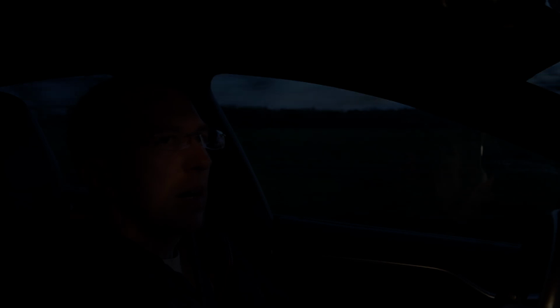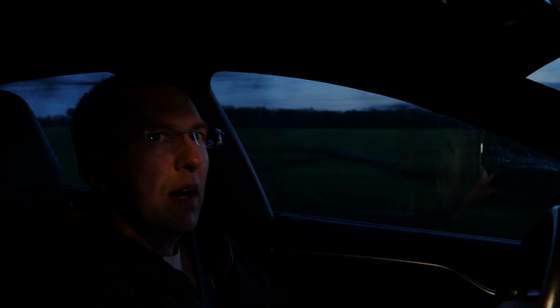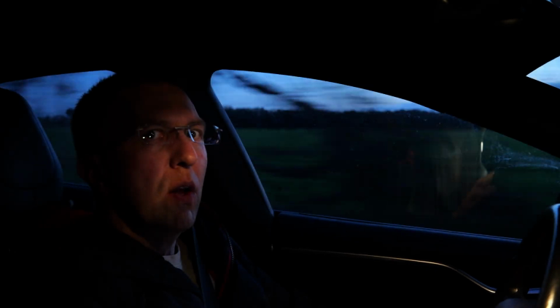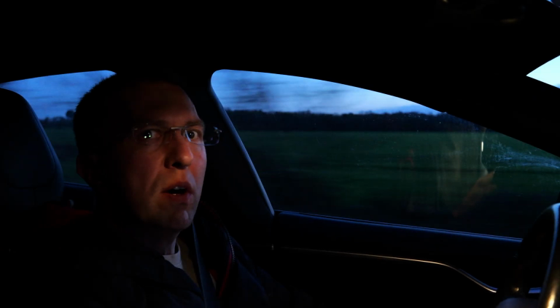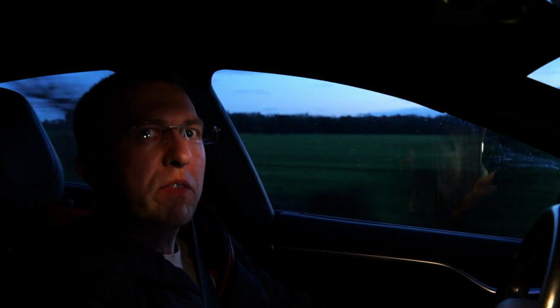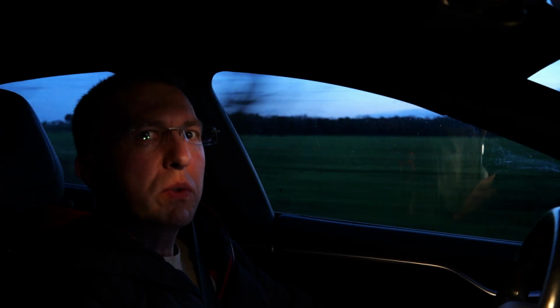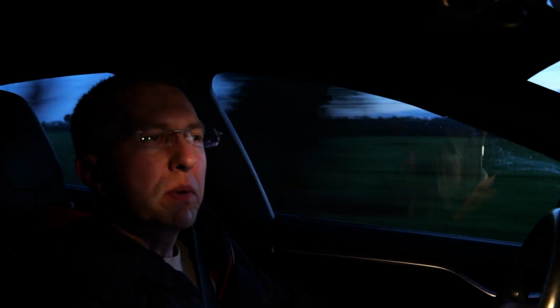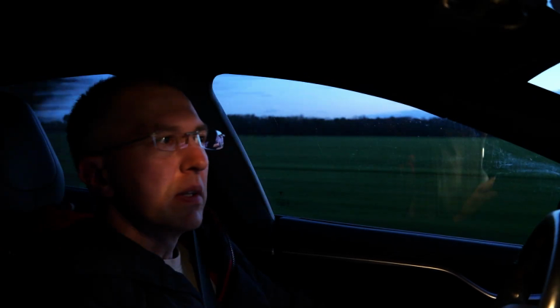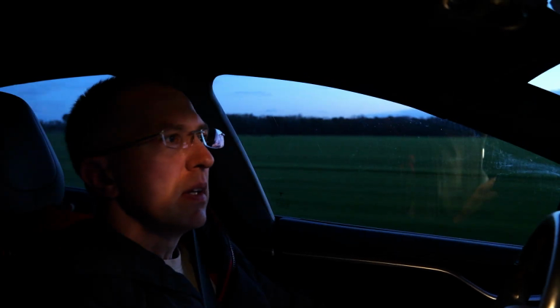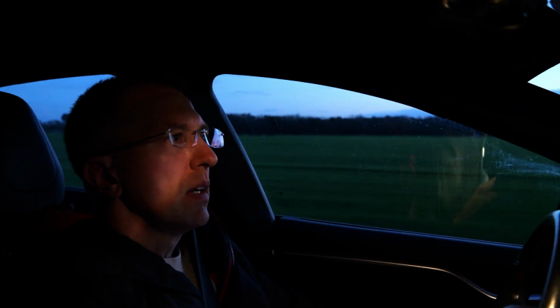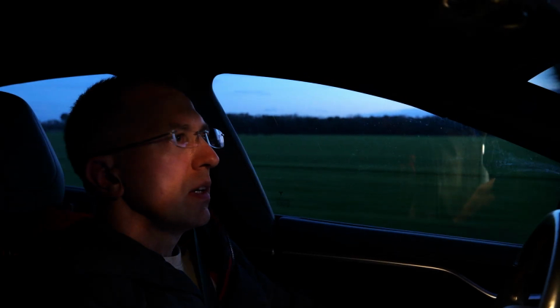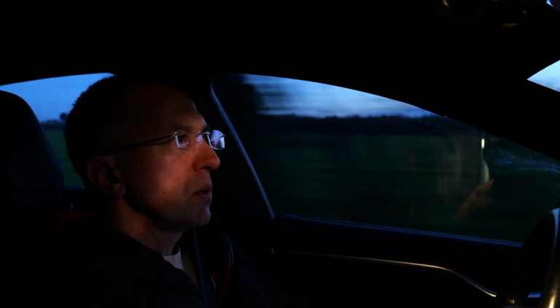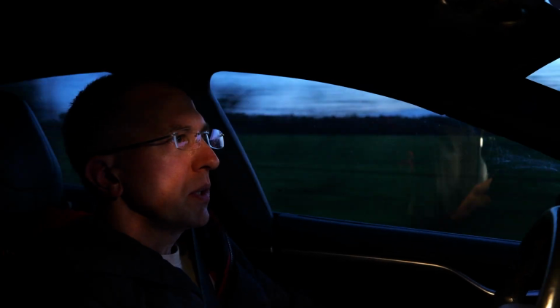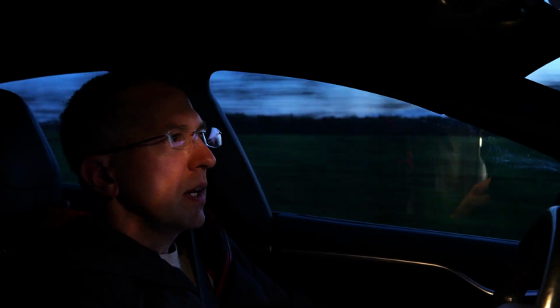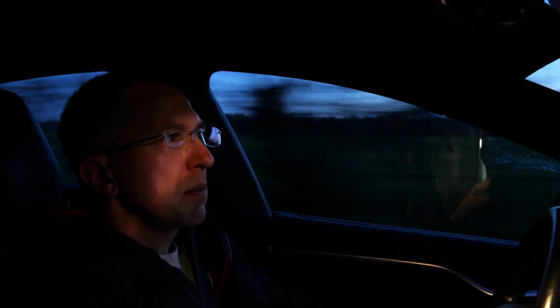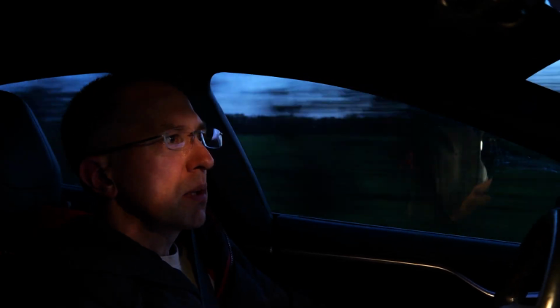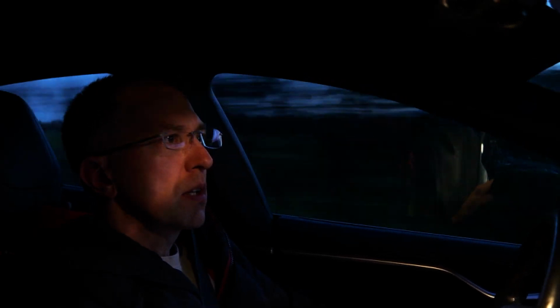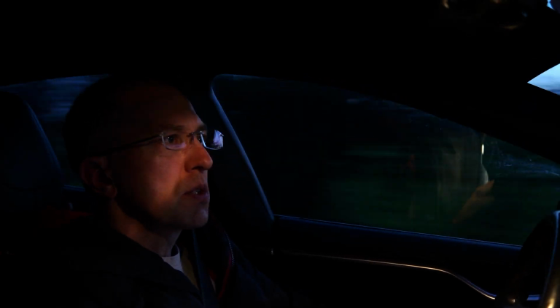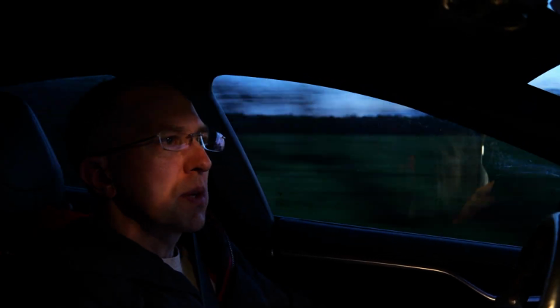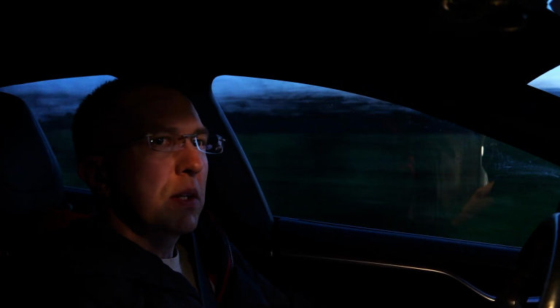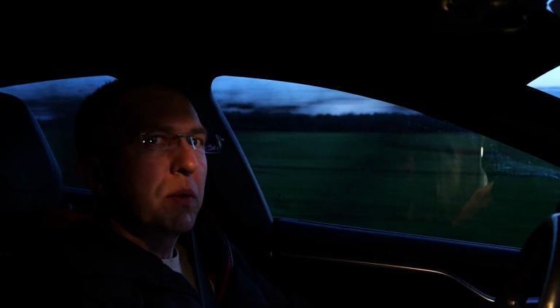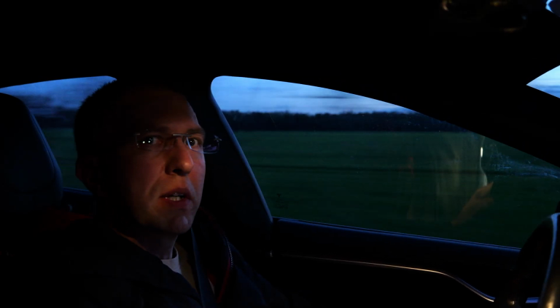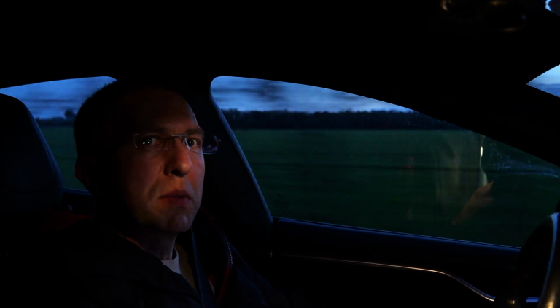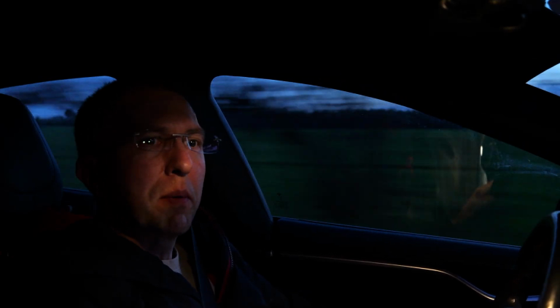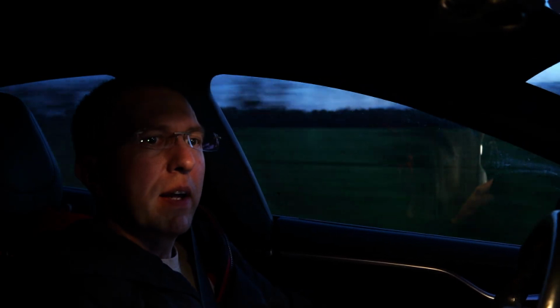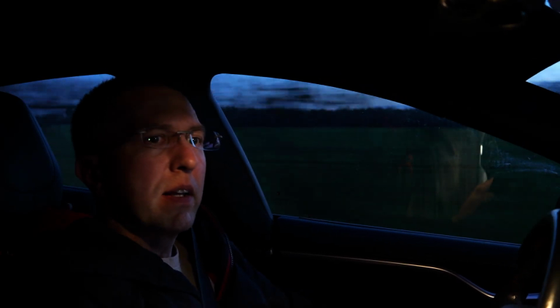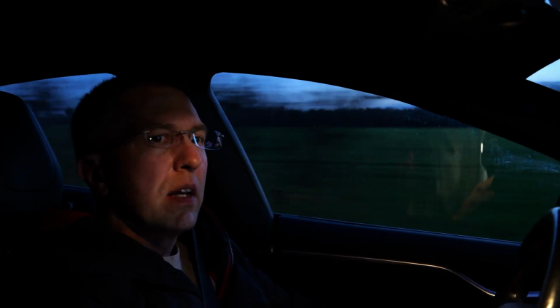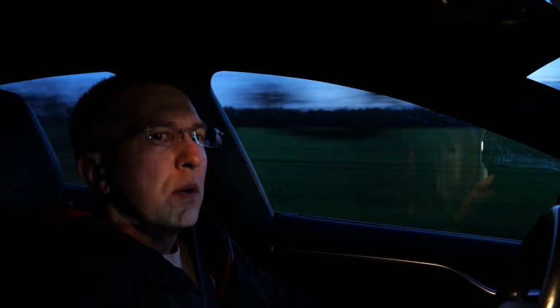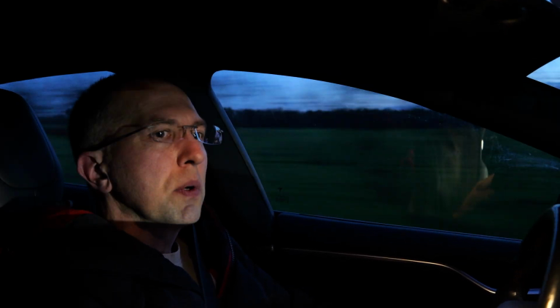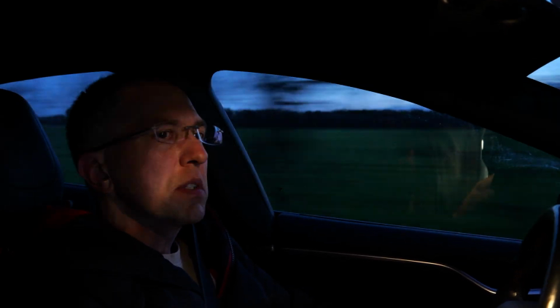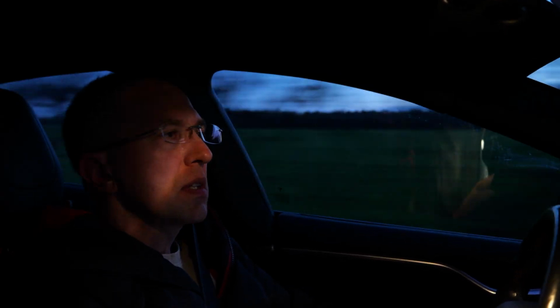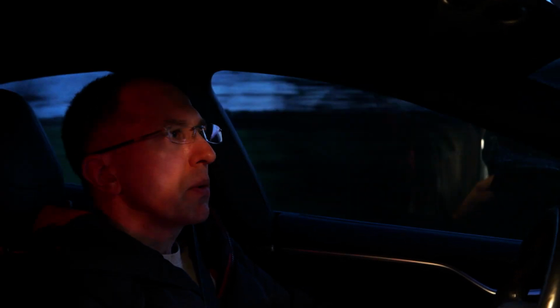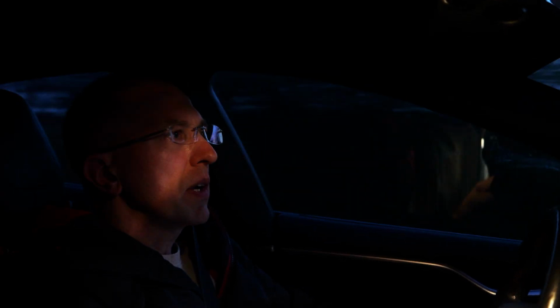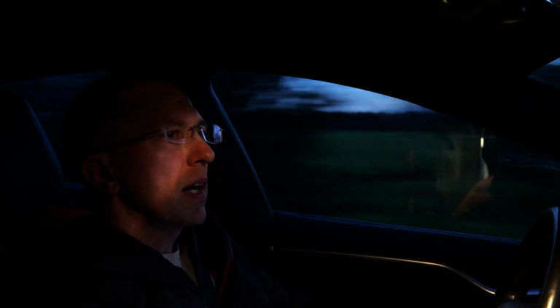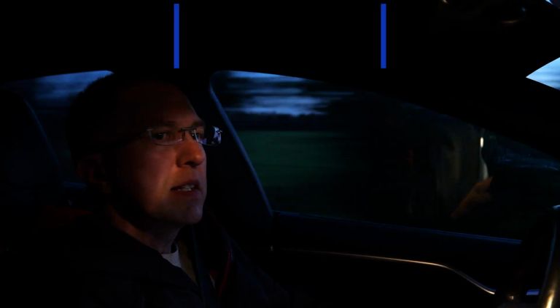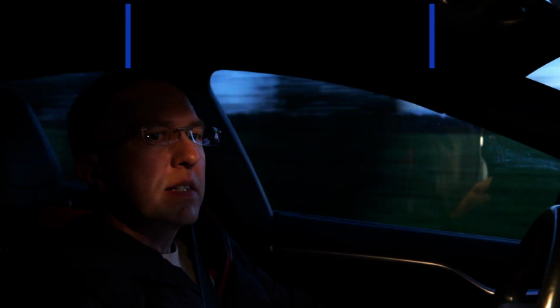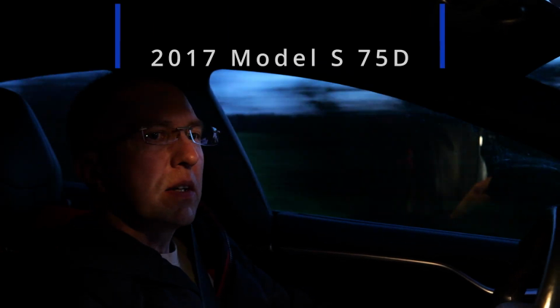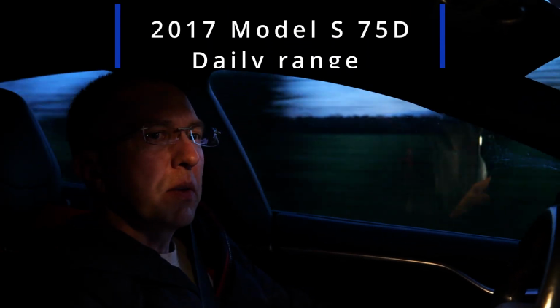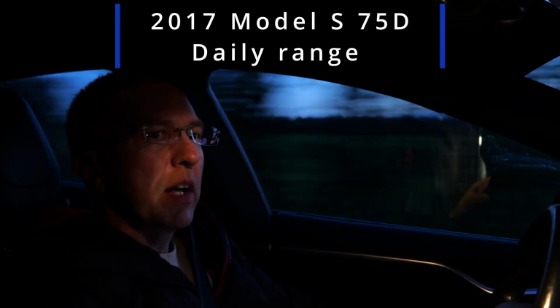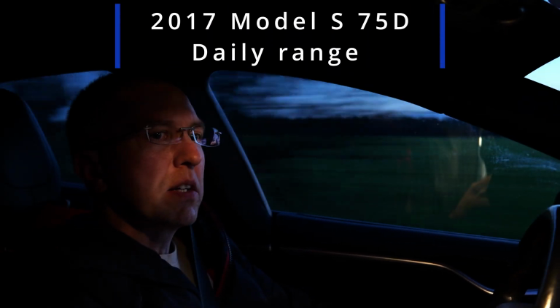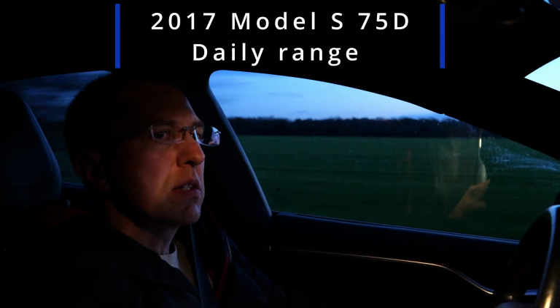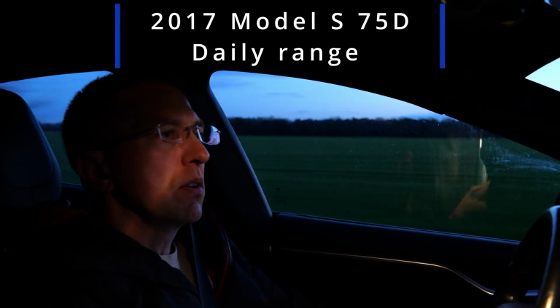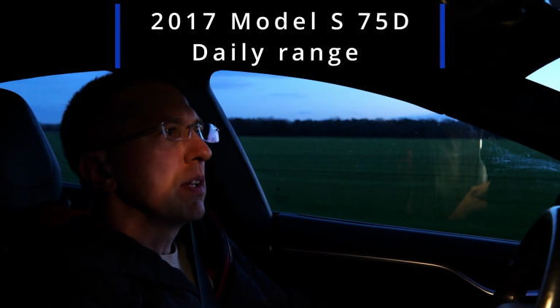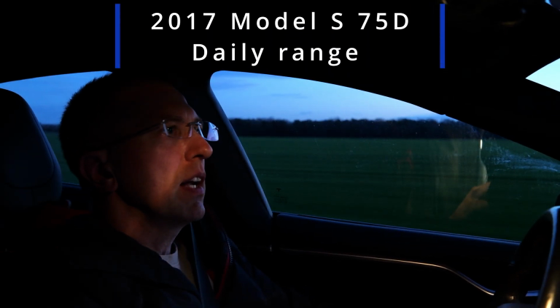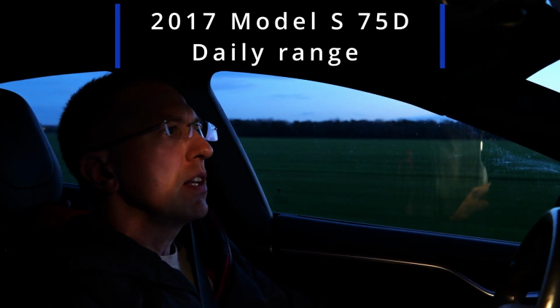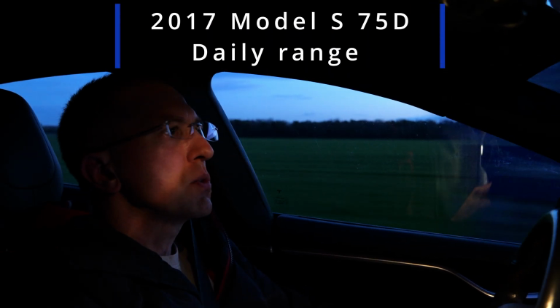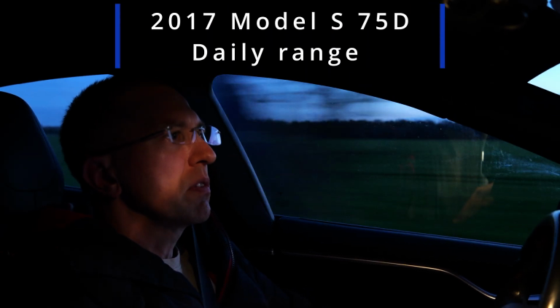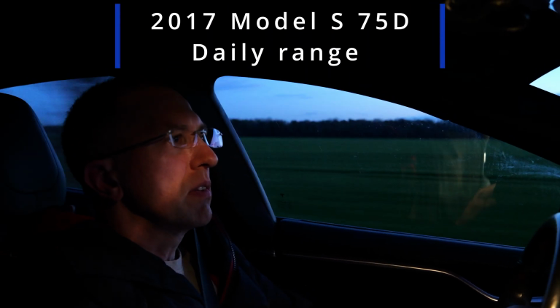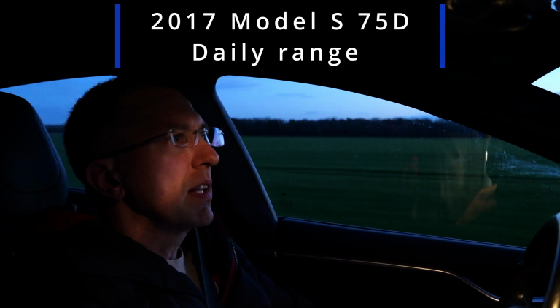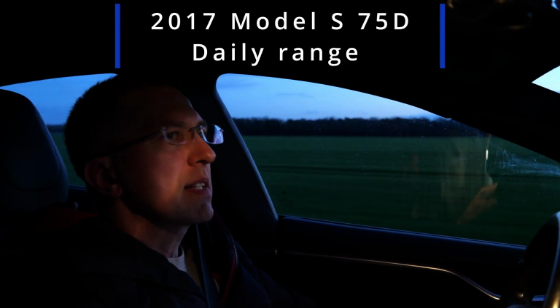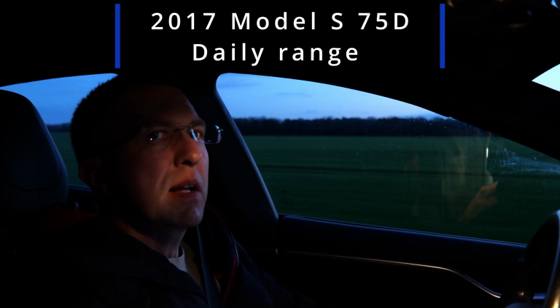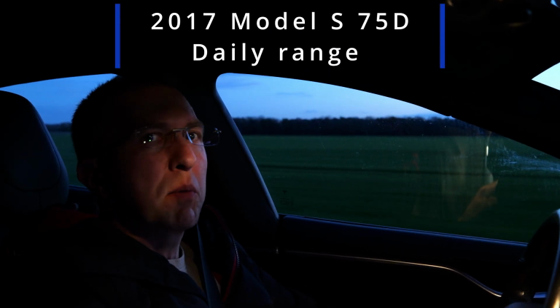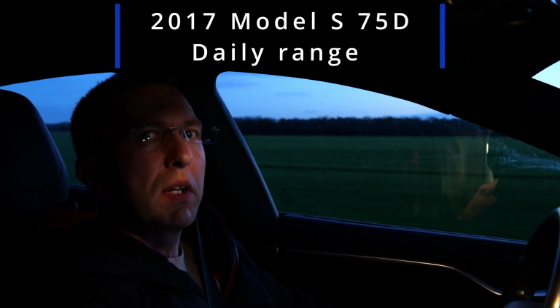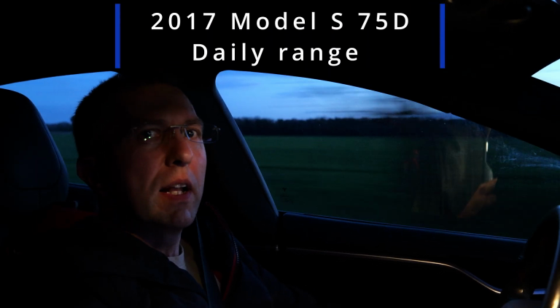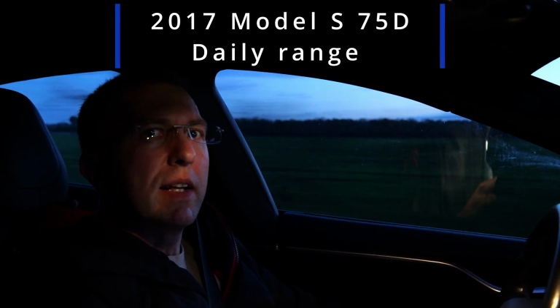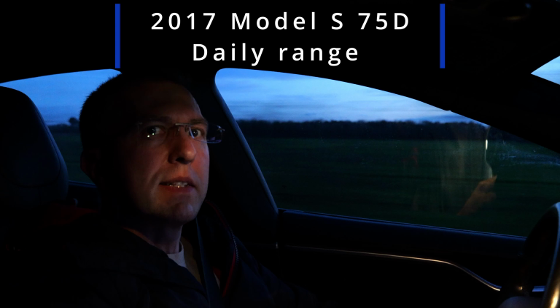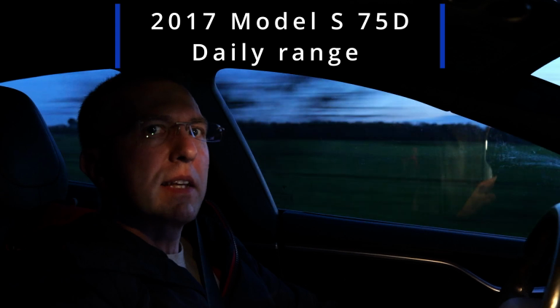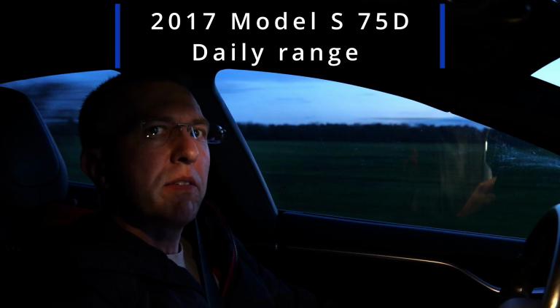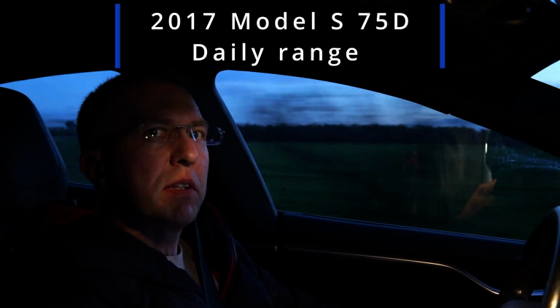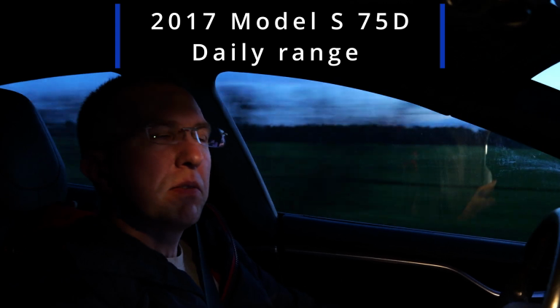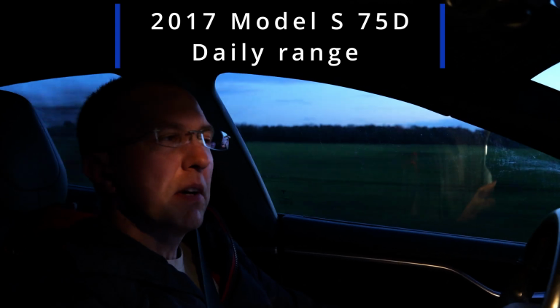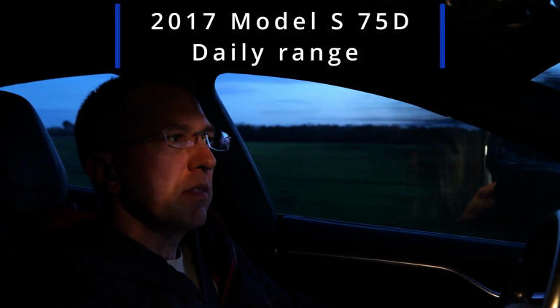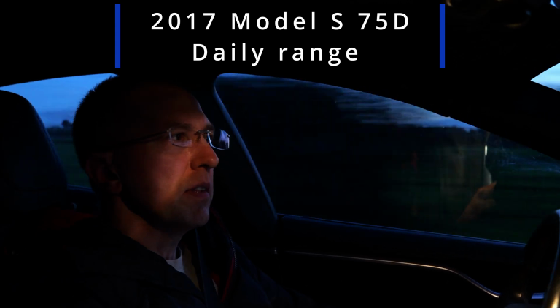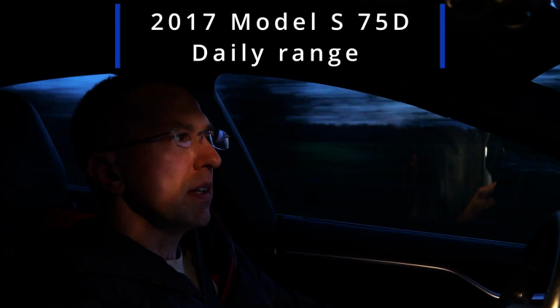Hello everyone, today I'm going to try to explain what's the realistic range on a daily driven Tesla Model S 75D.